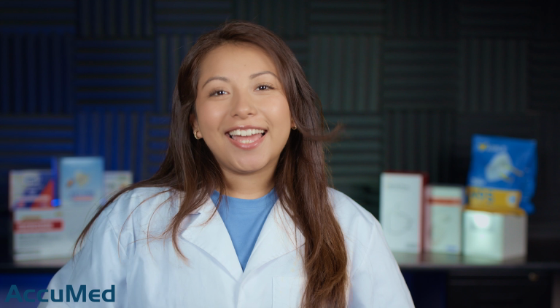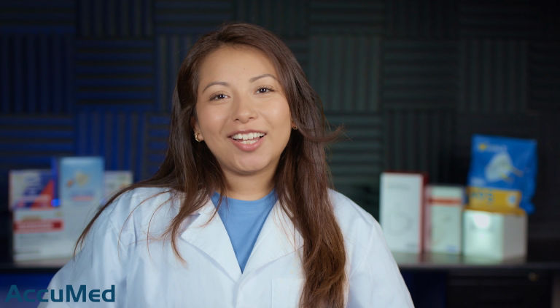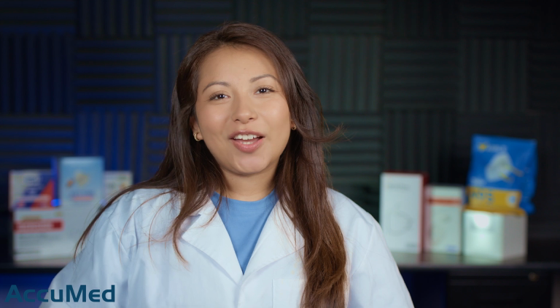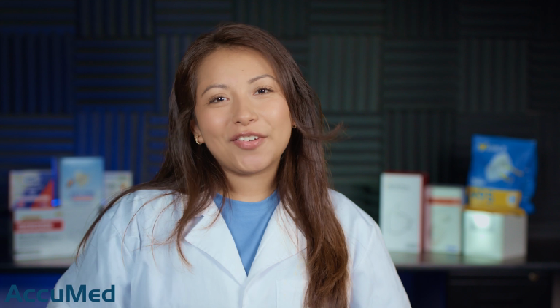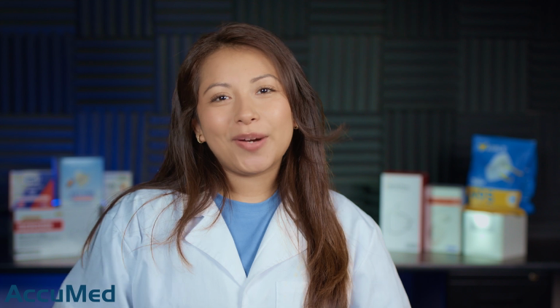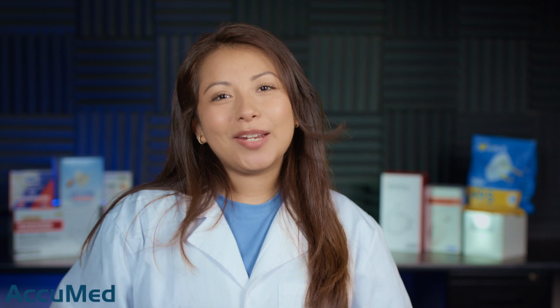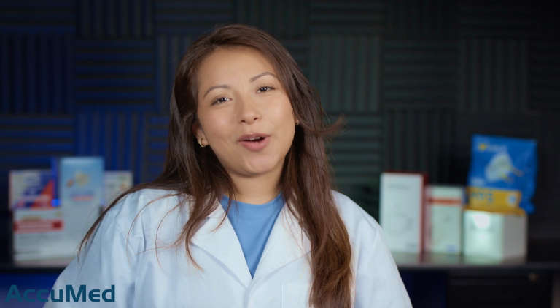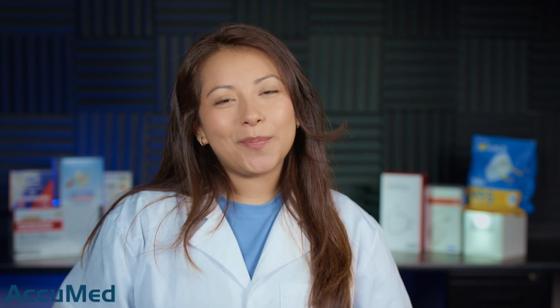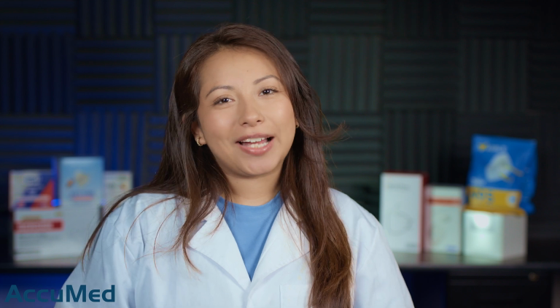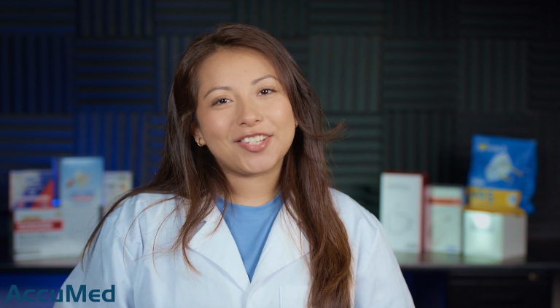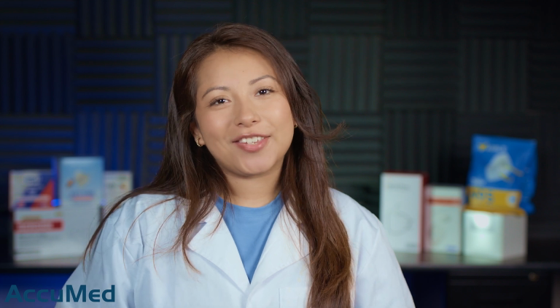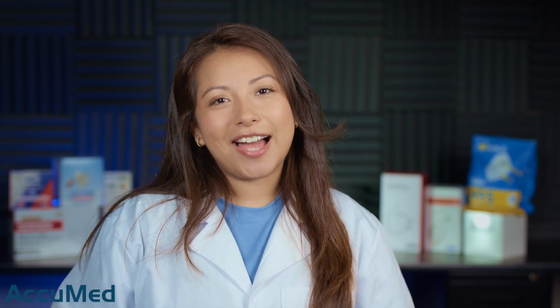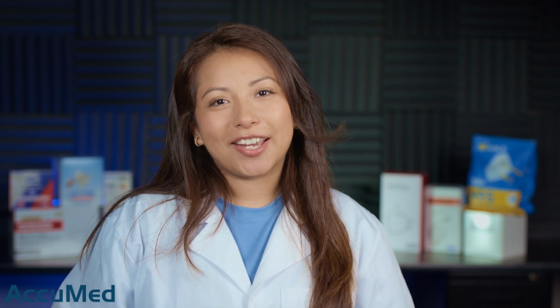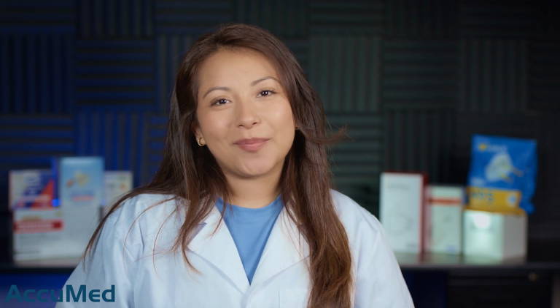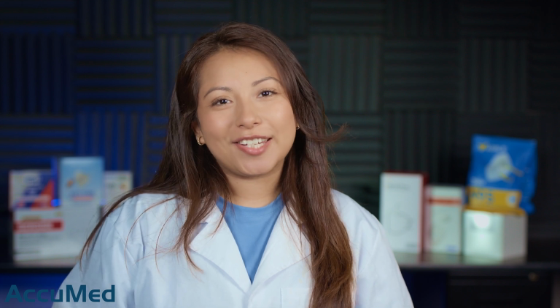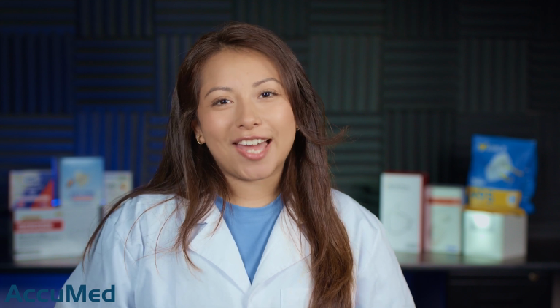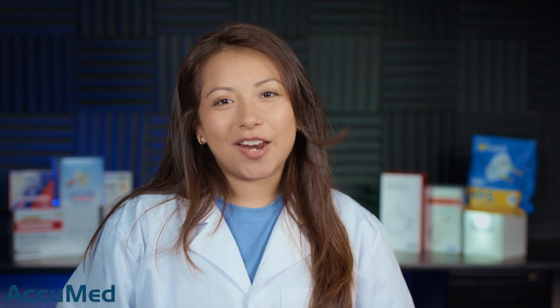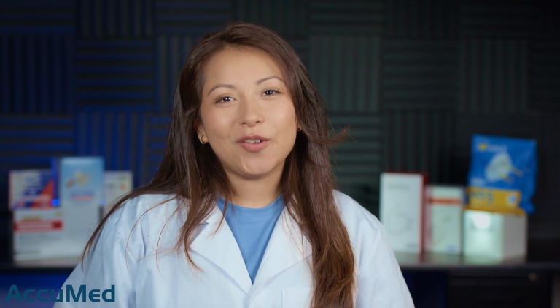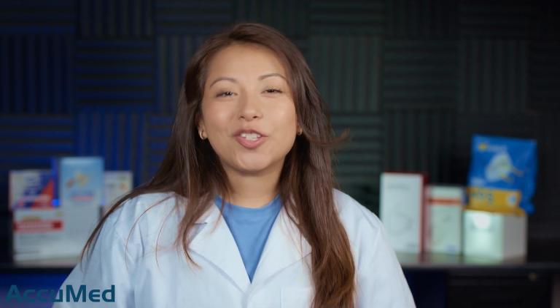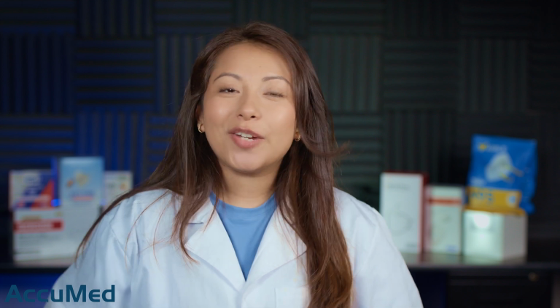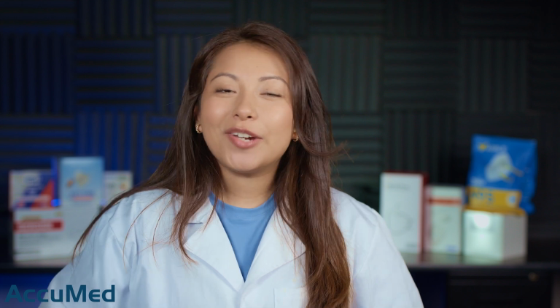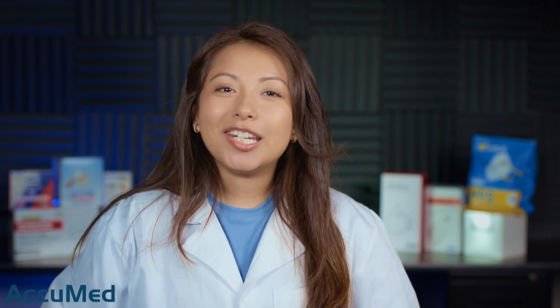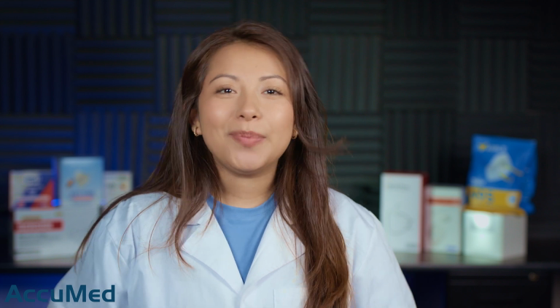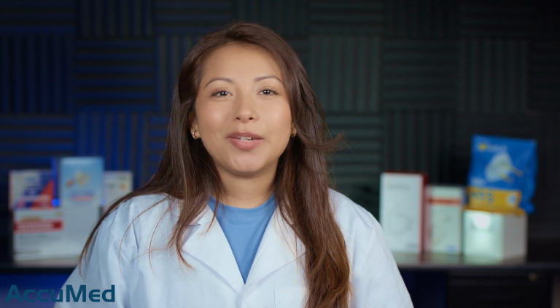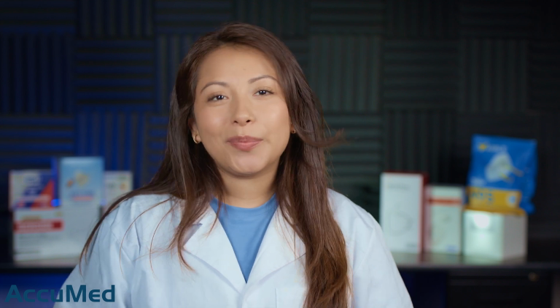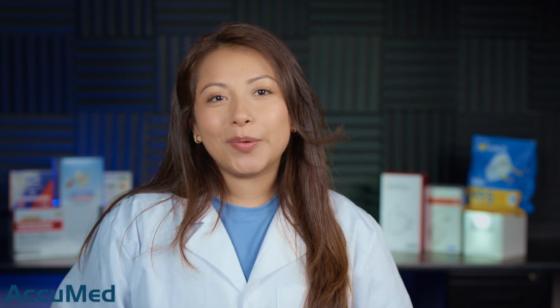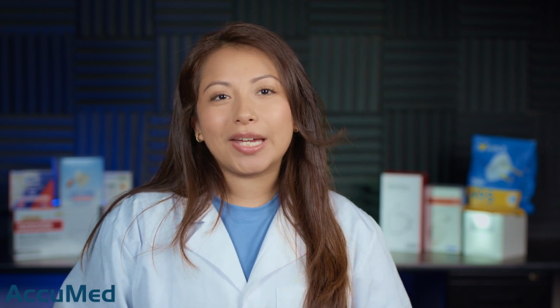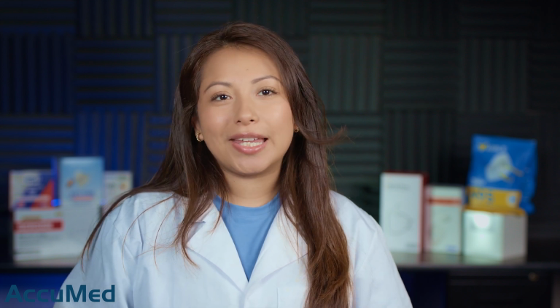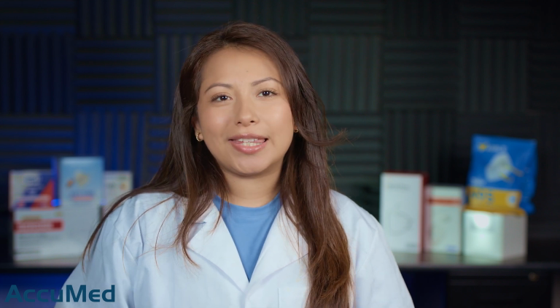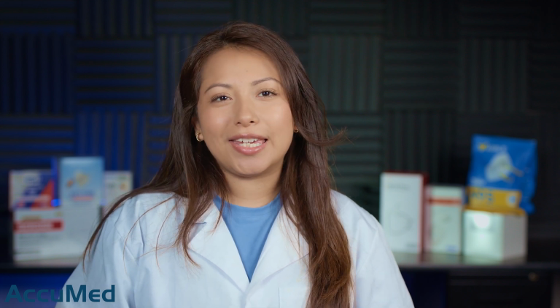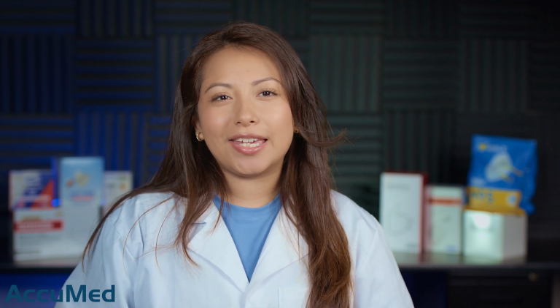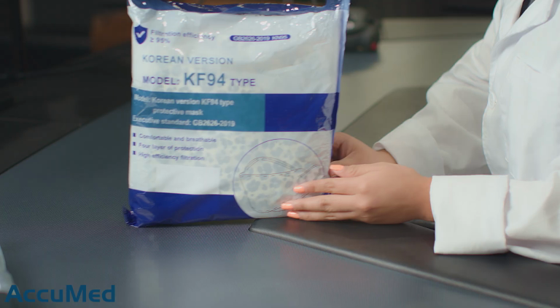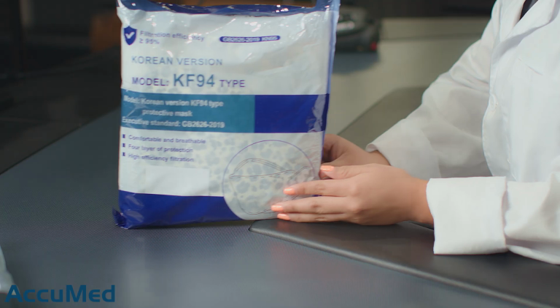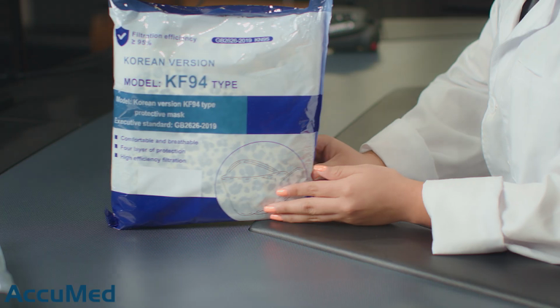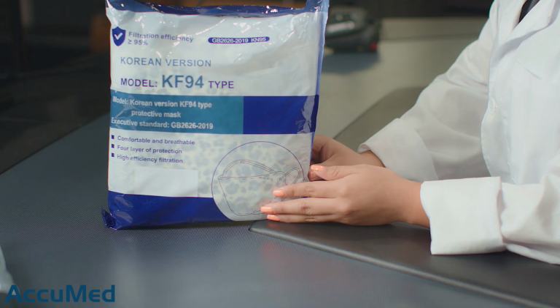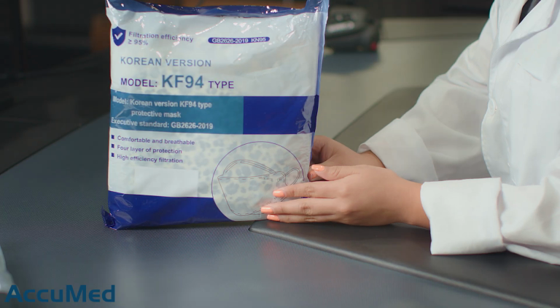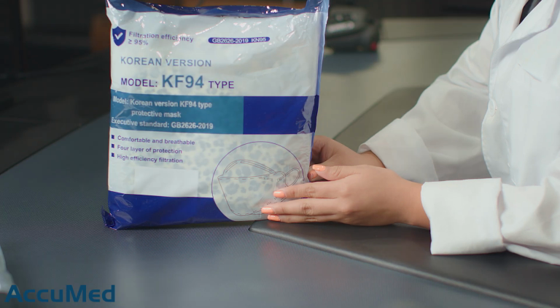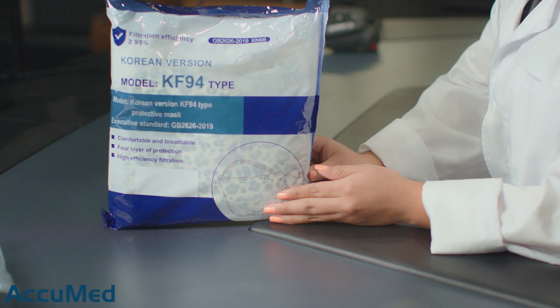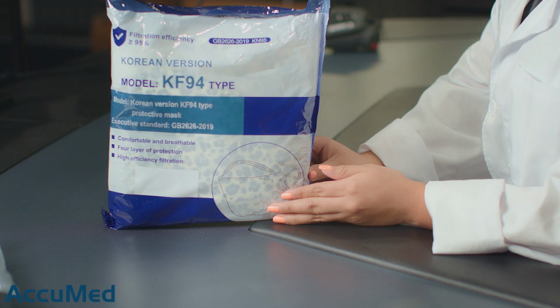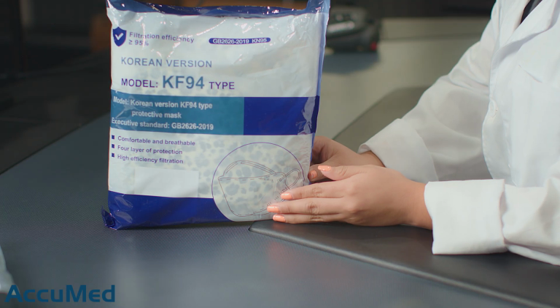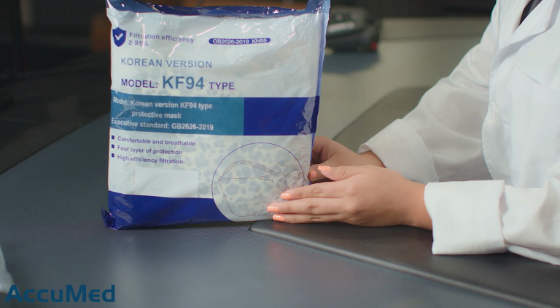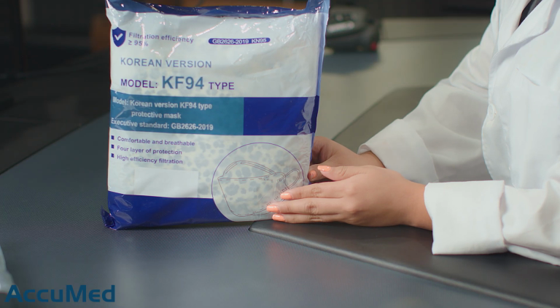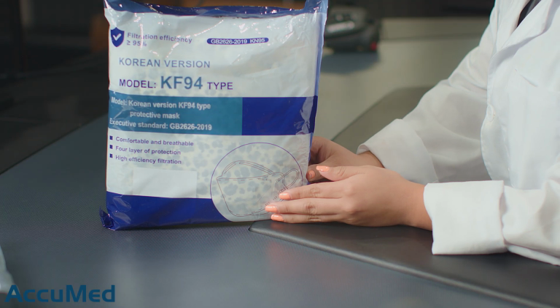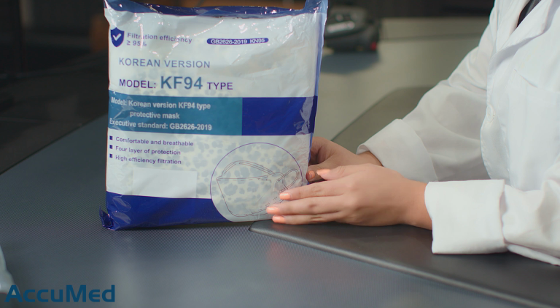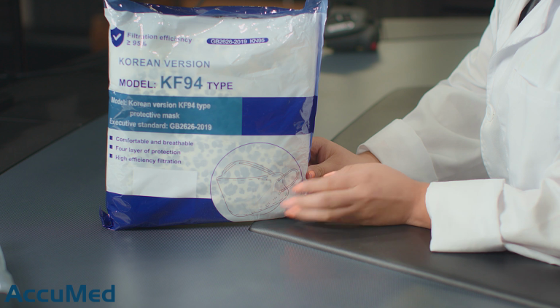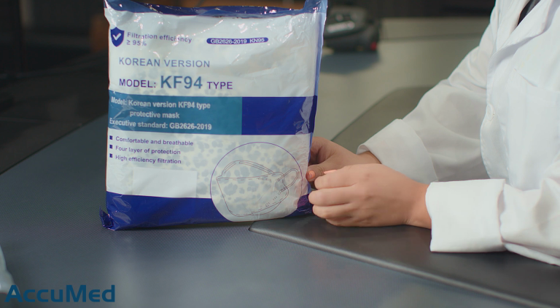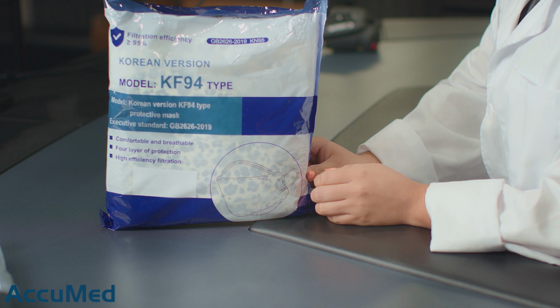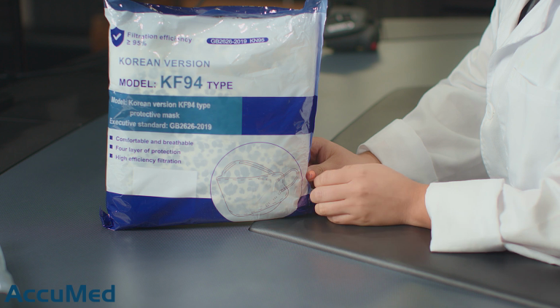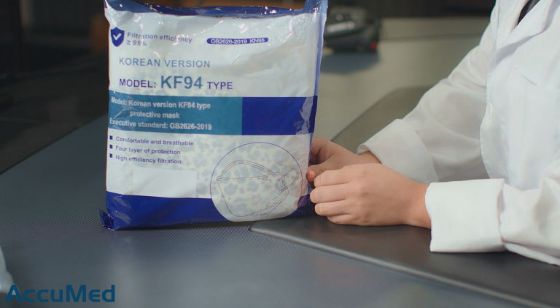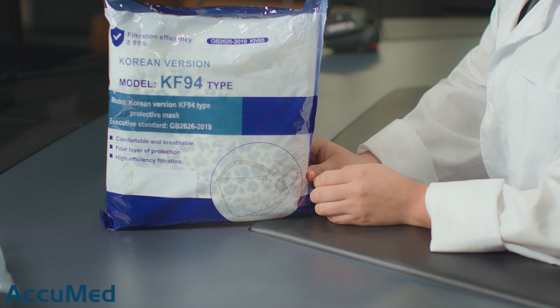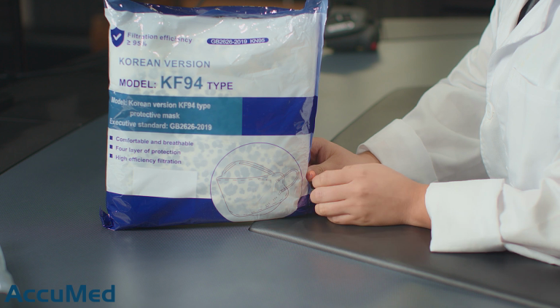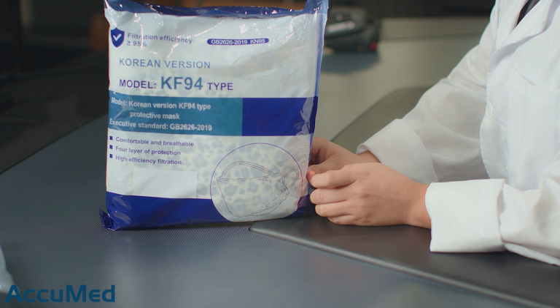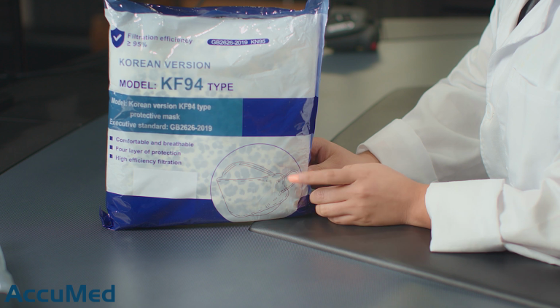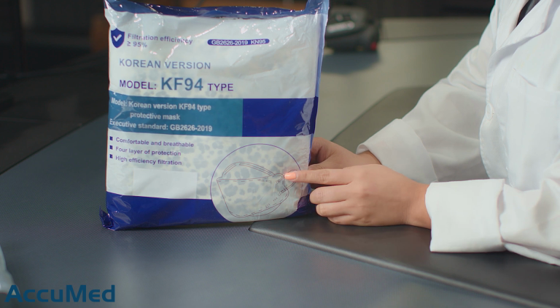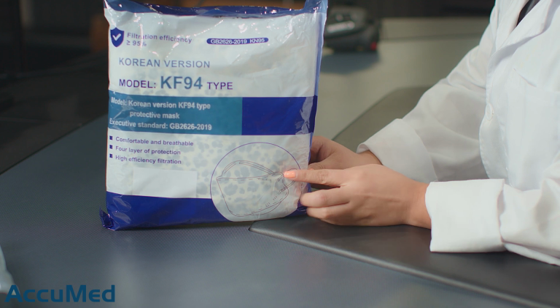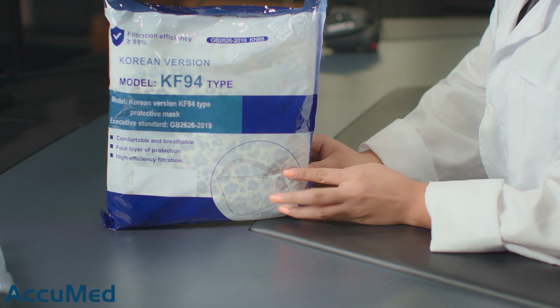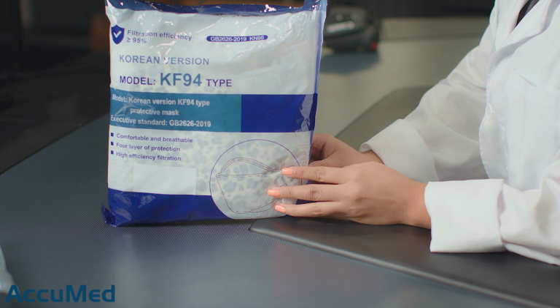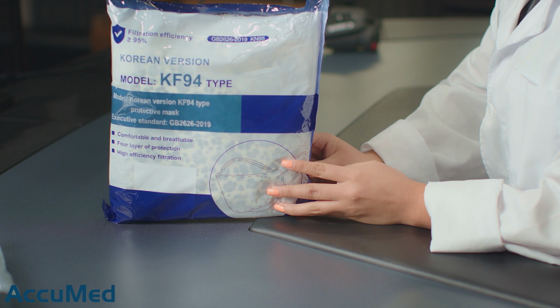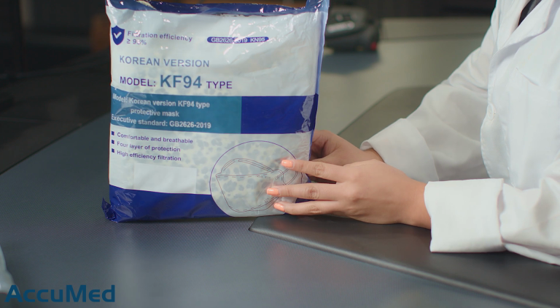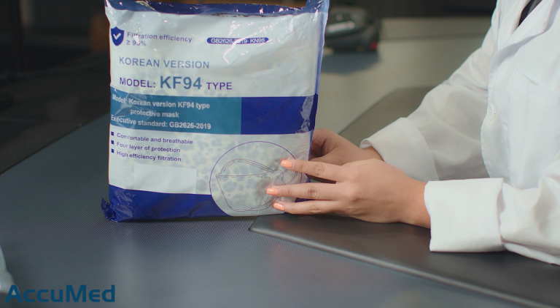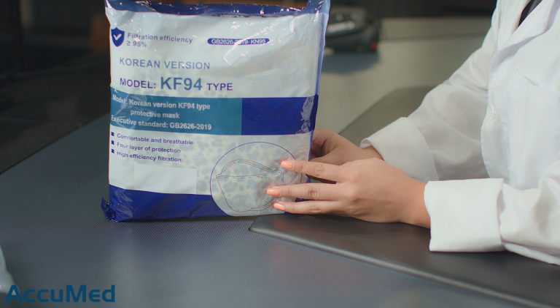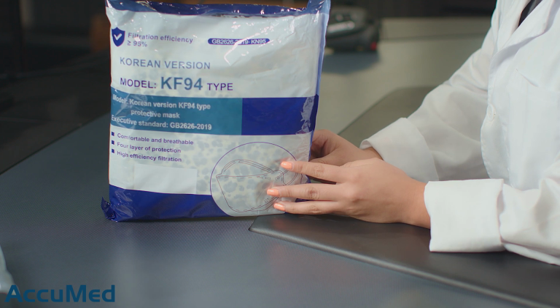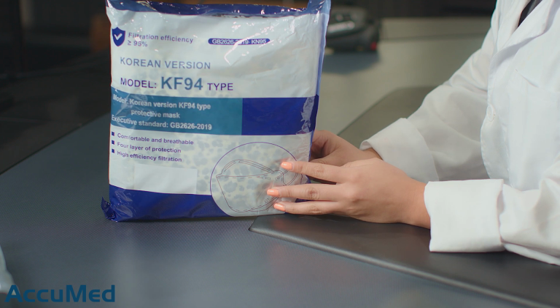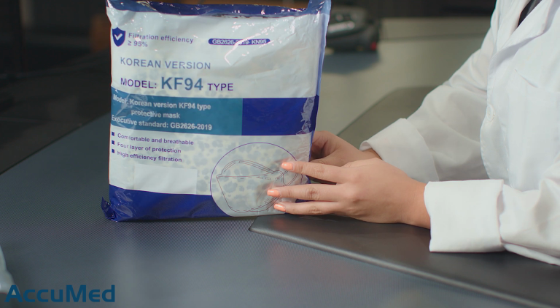Hello everyone and welcome back to the Acumet channel. Today we're going to be reviewing the Armatic Leopard Print KF94.